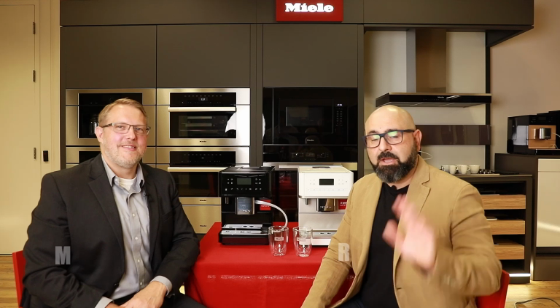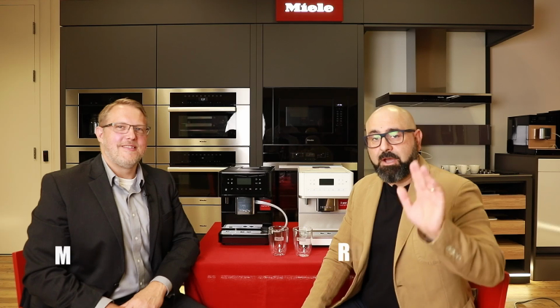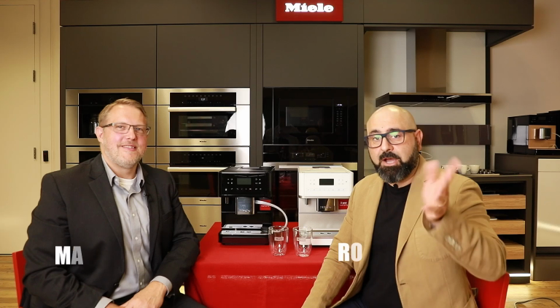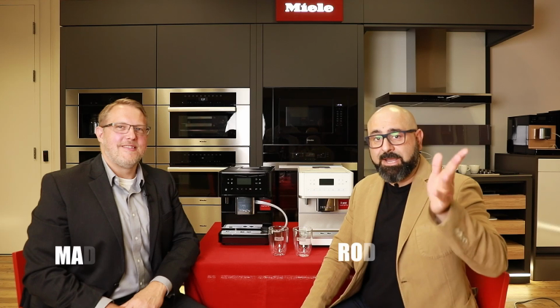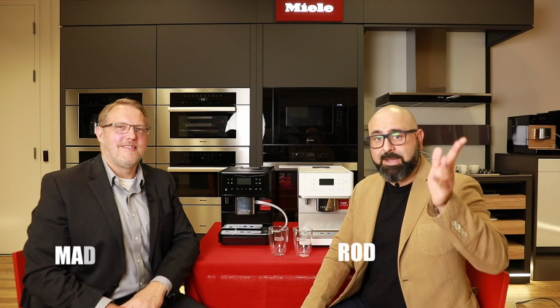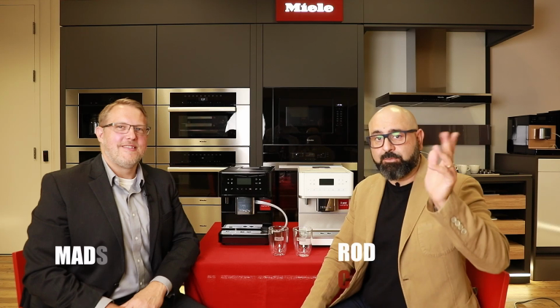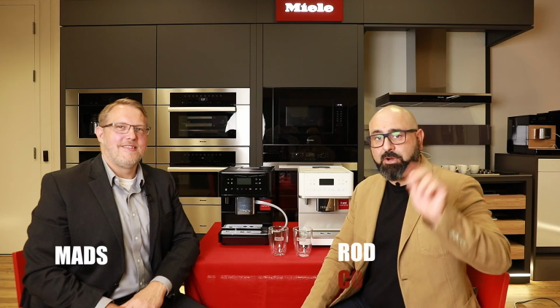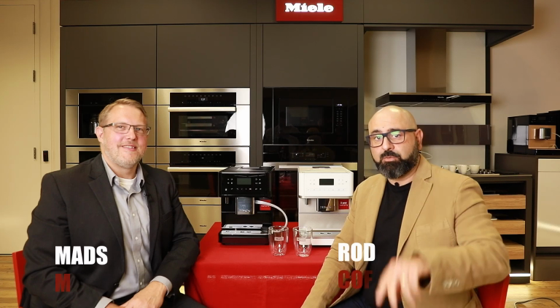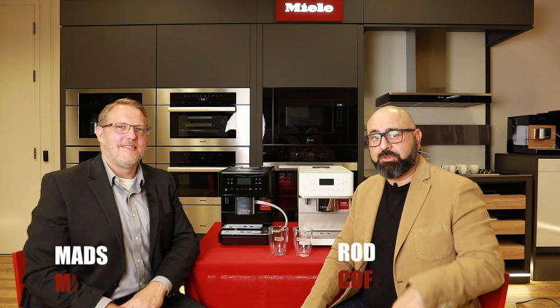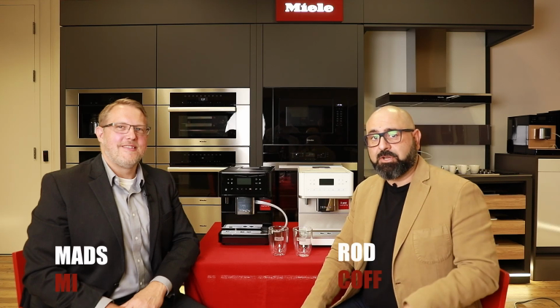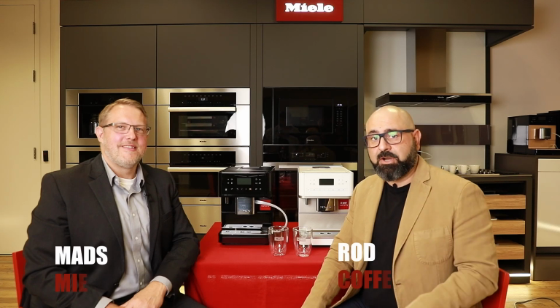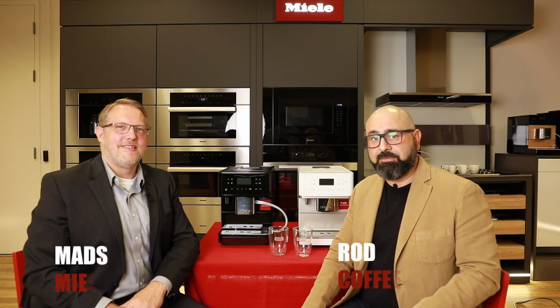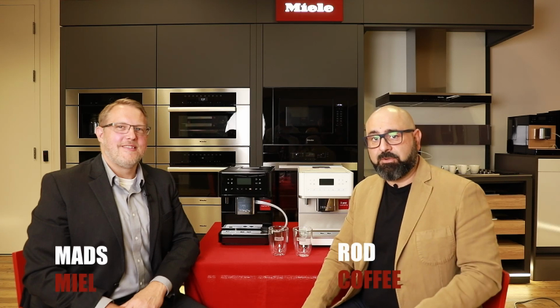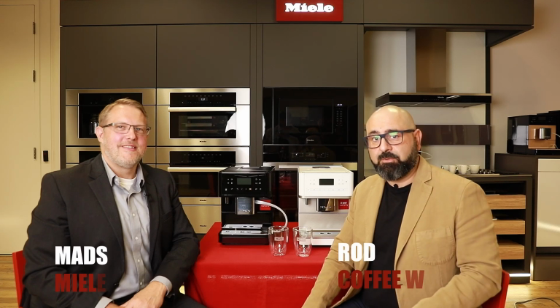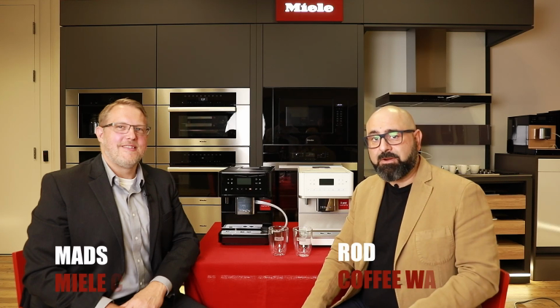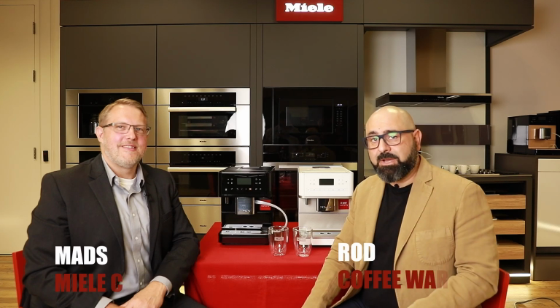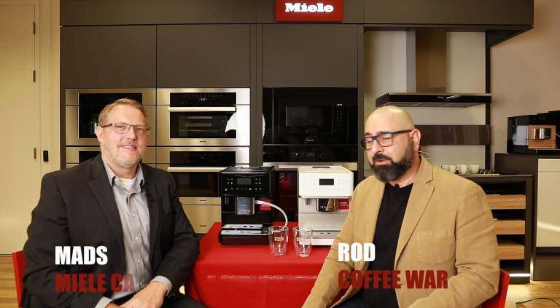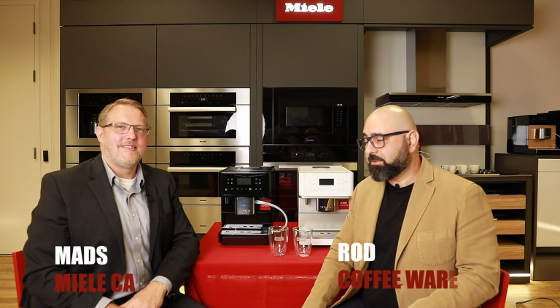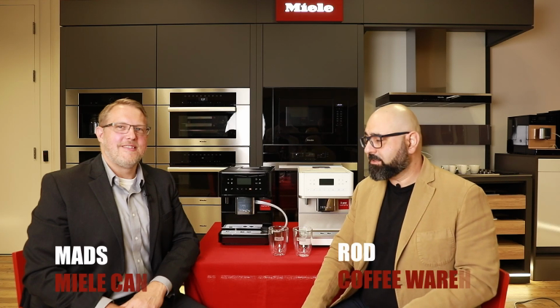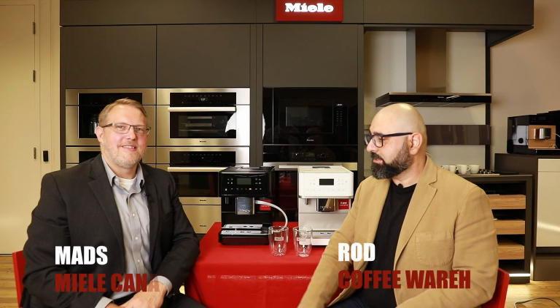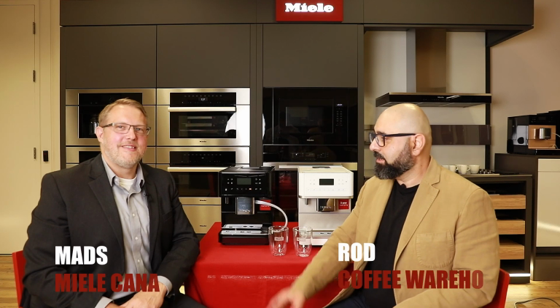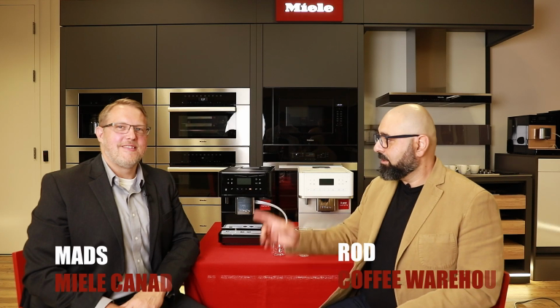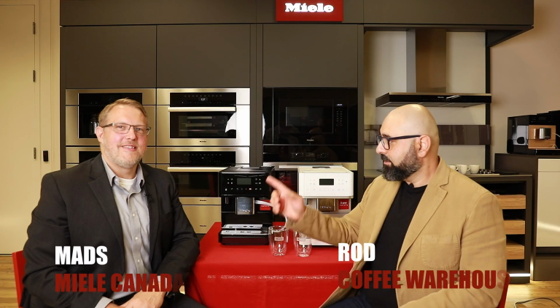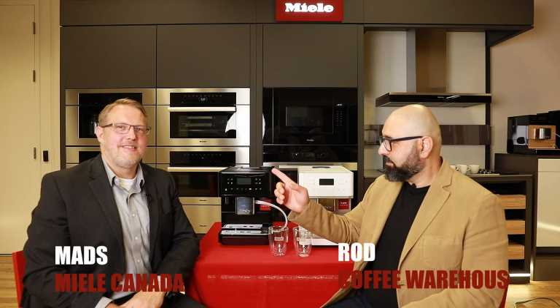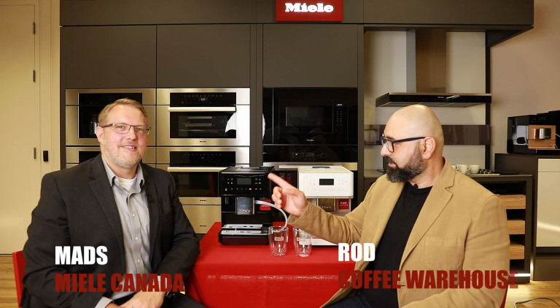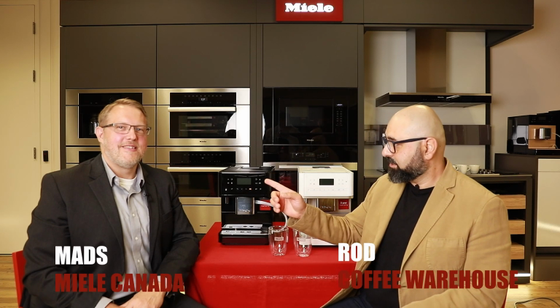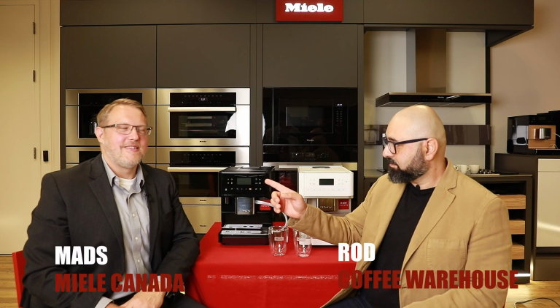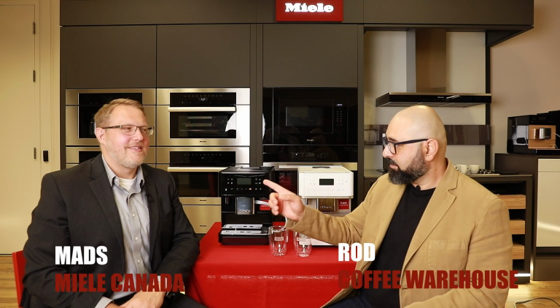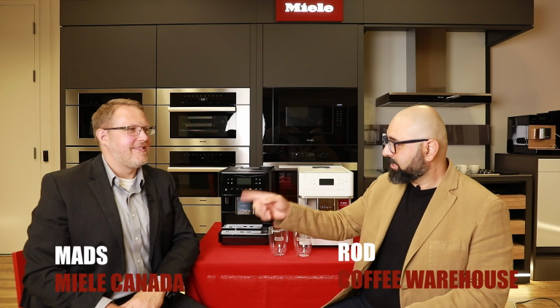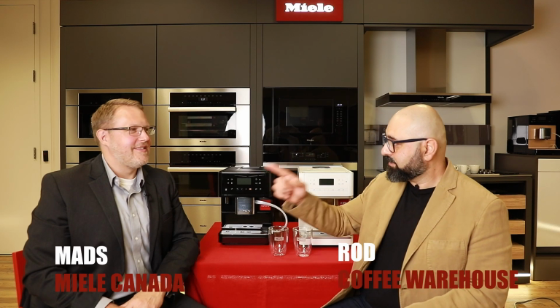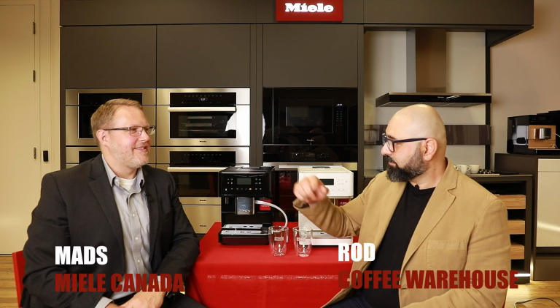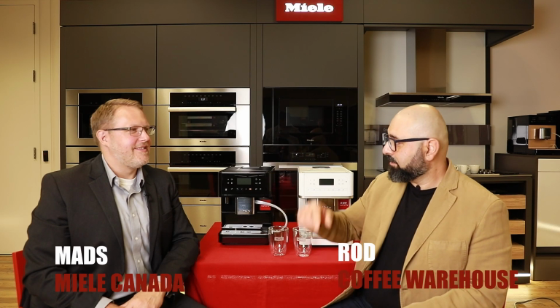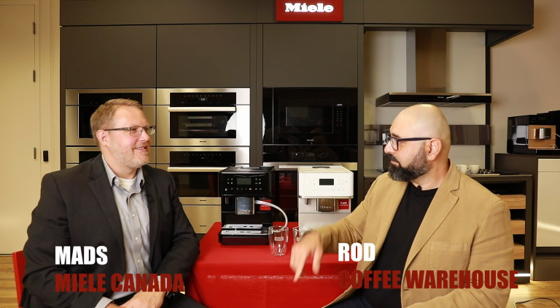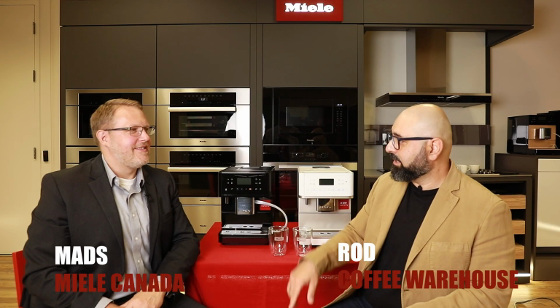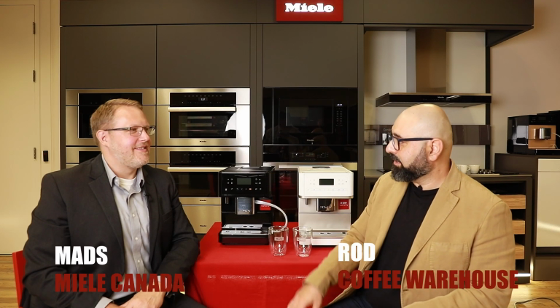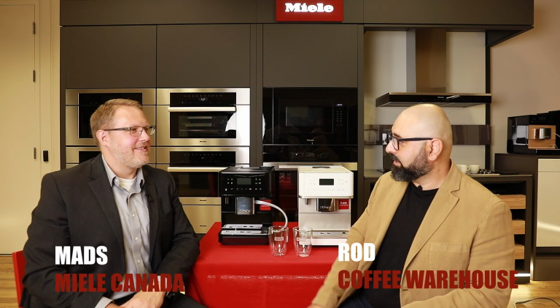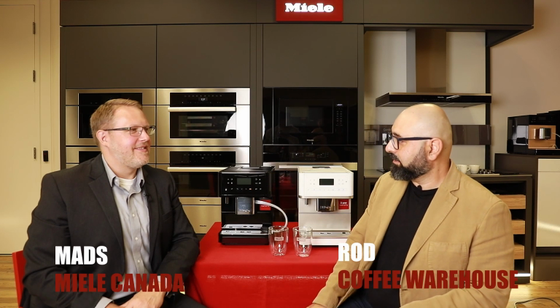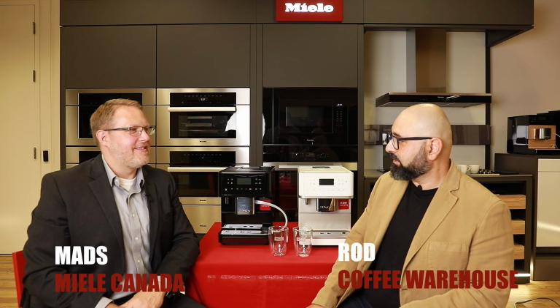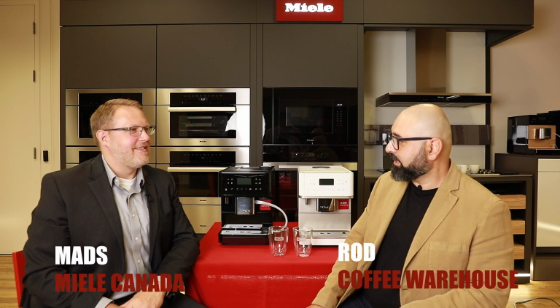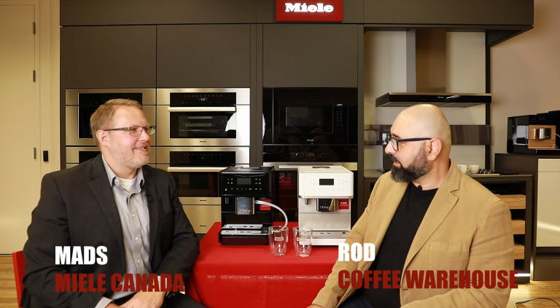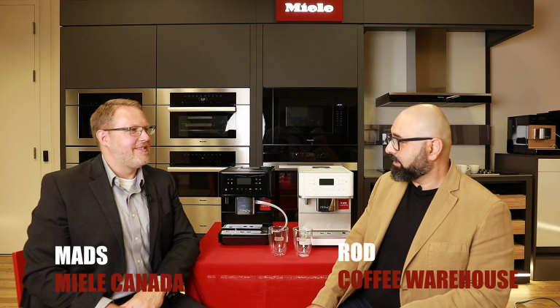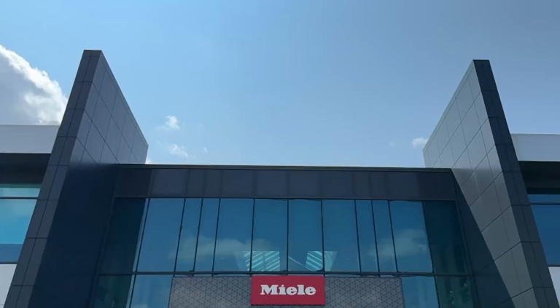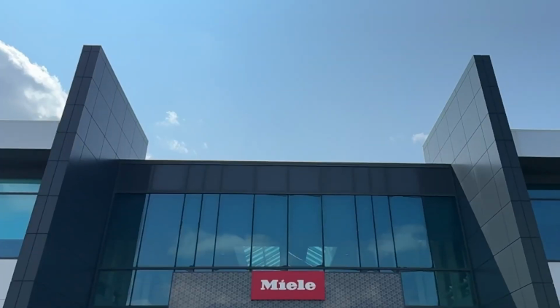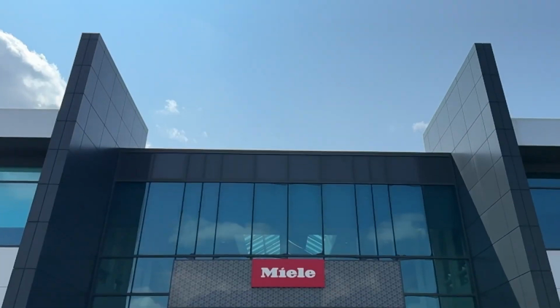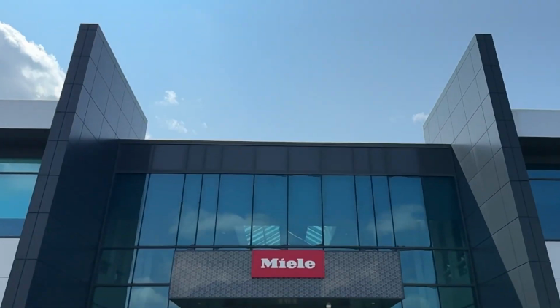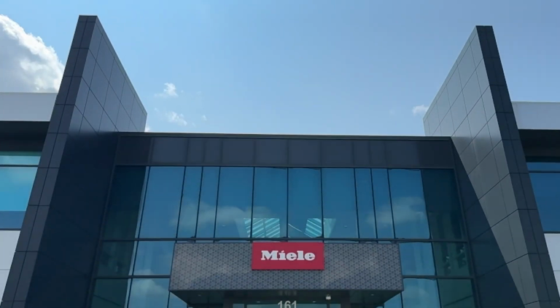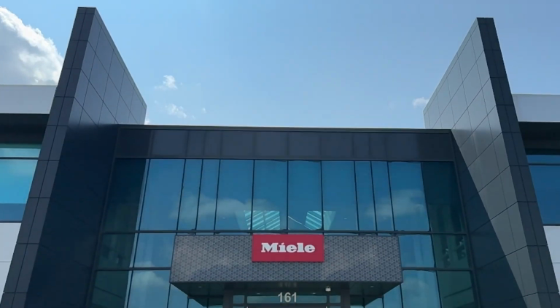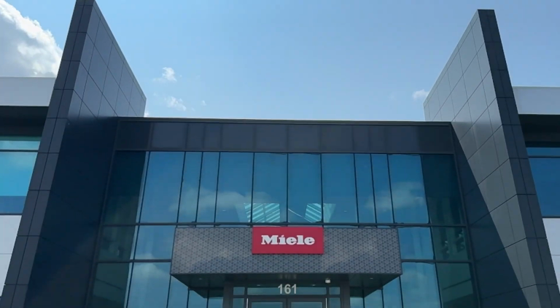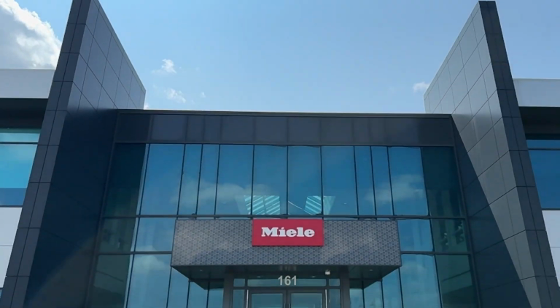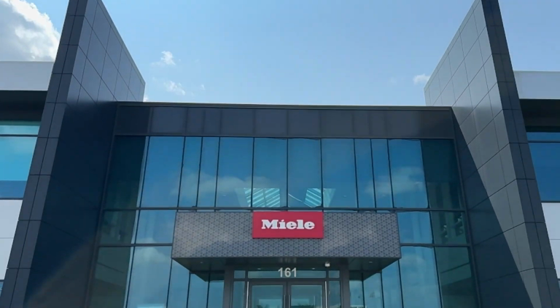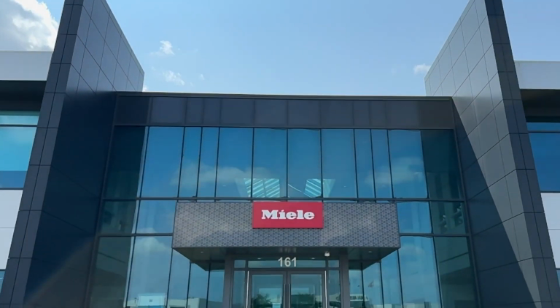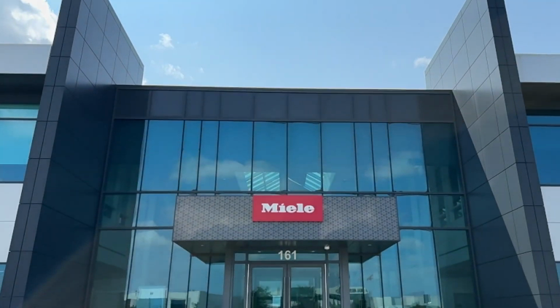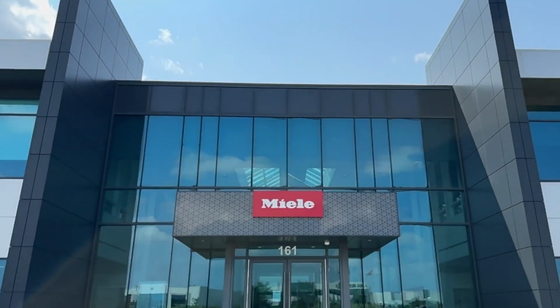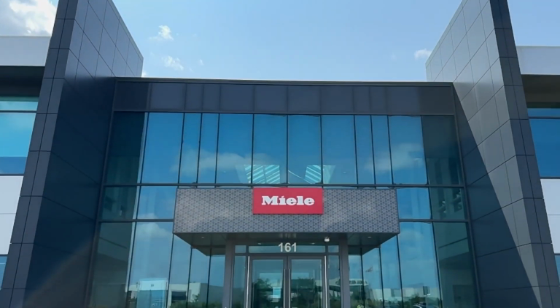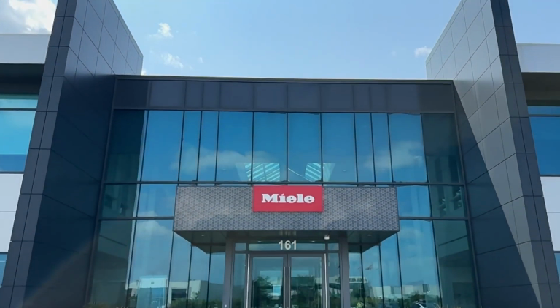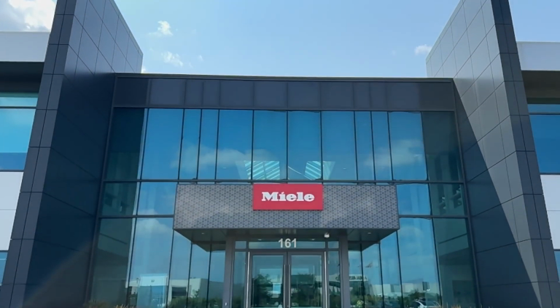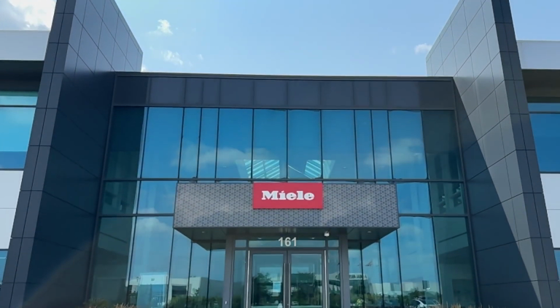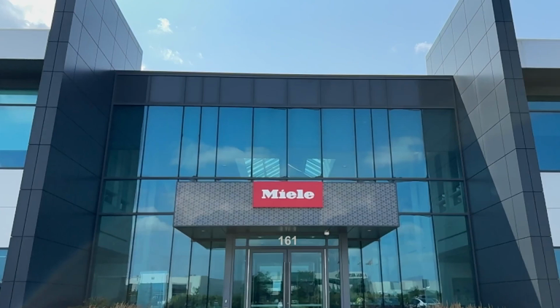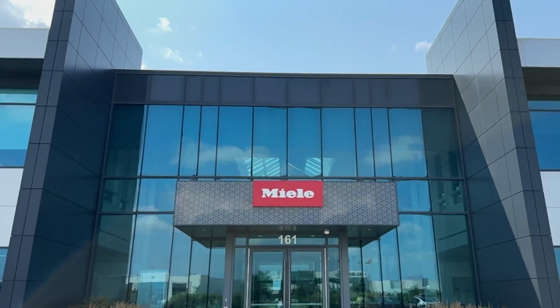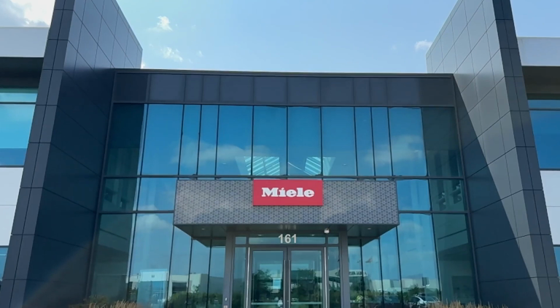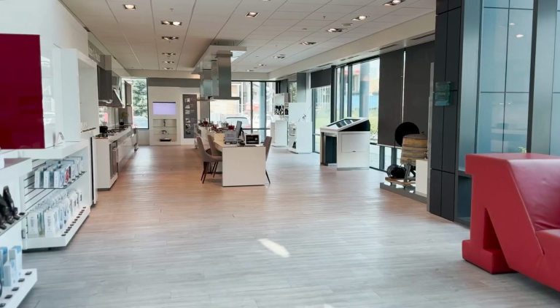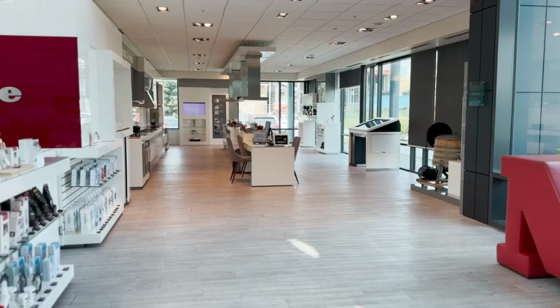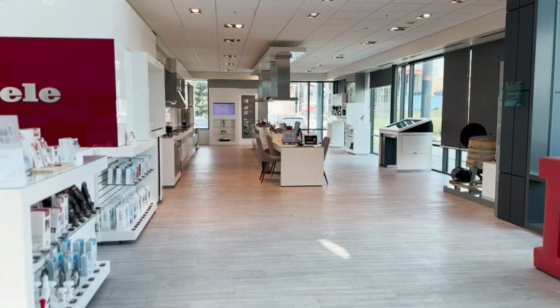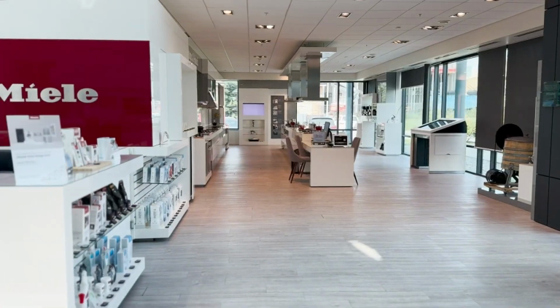I am Rod with Coffee Warehouse. This is Mats from Miele, Canada, and we are at the Miele Experience Center.